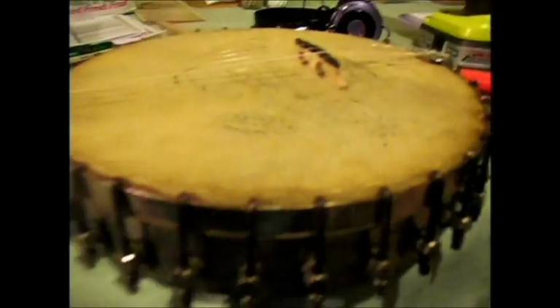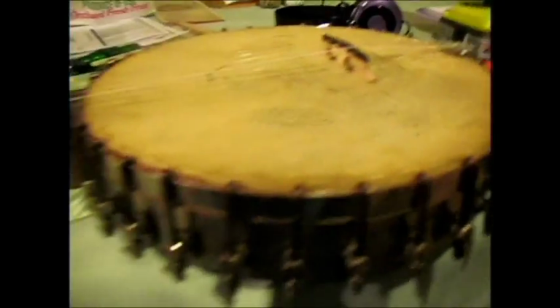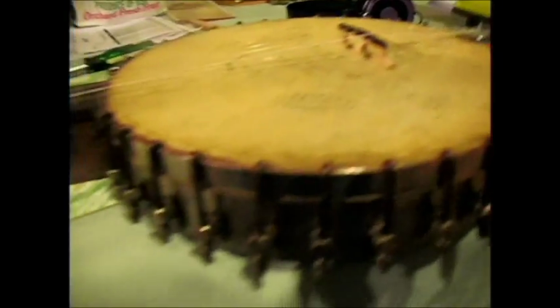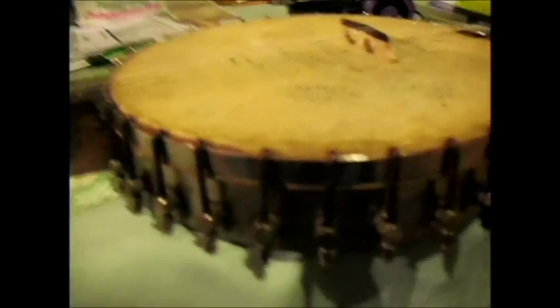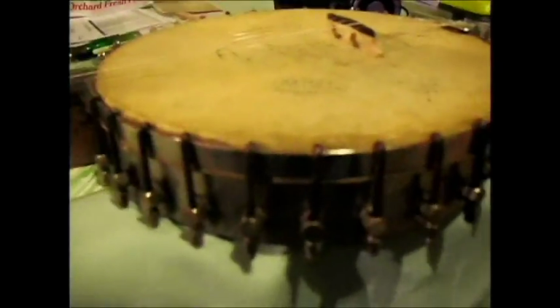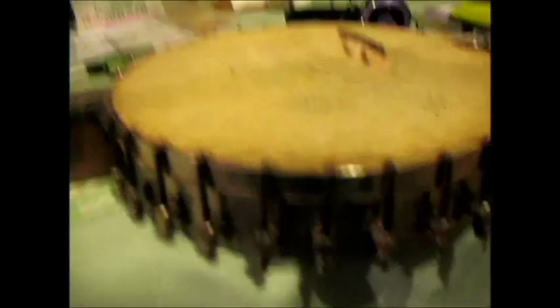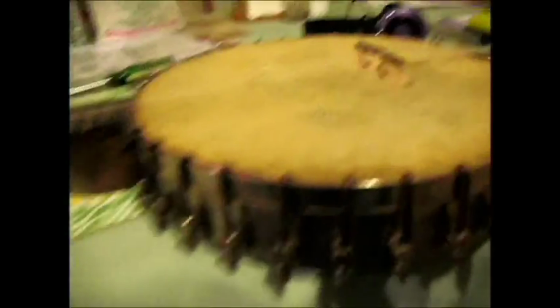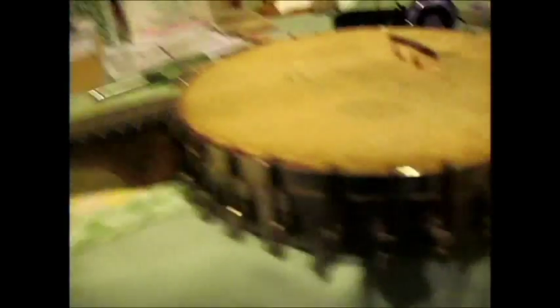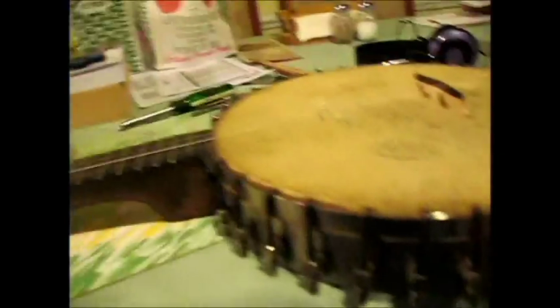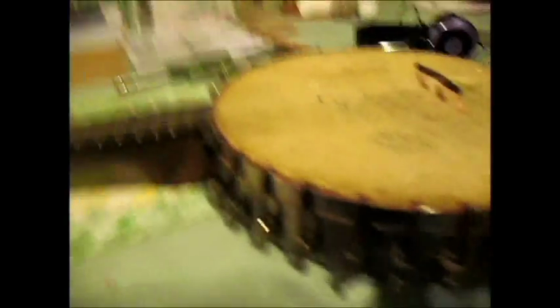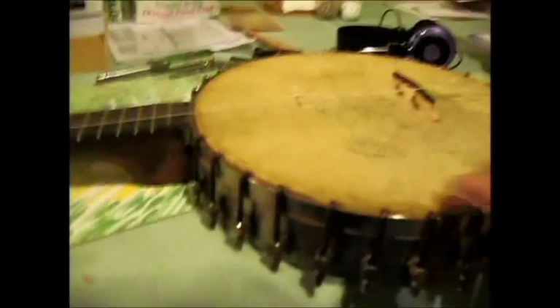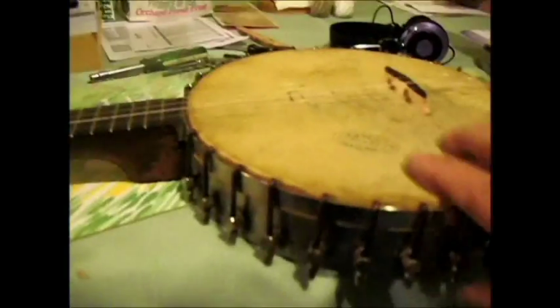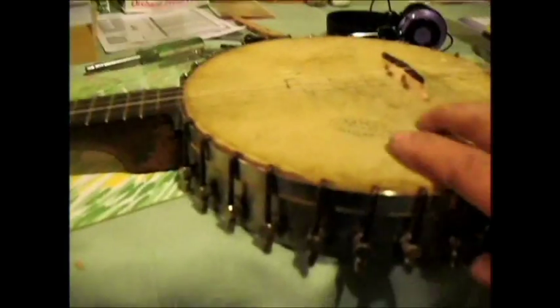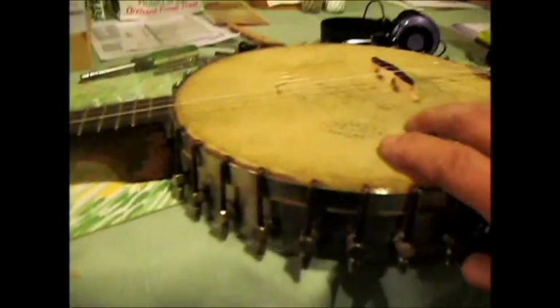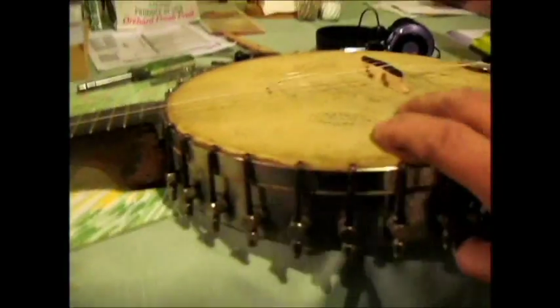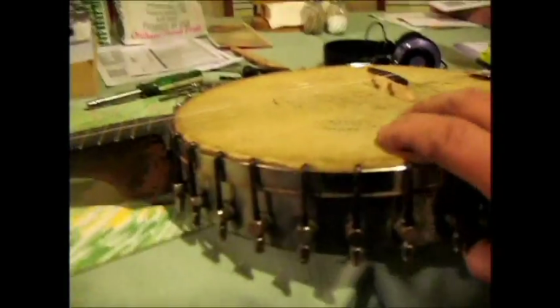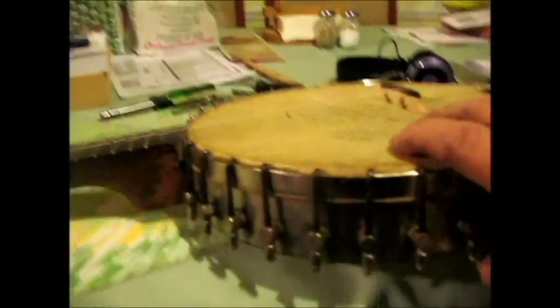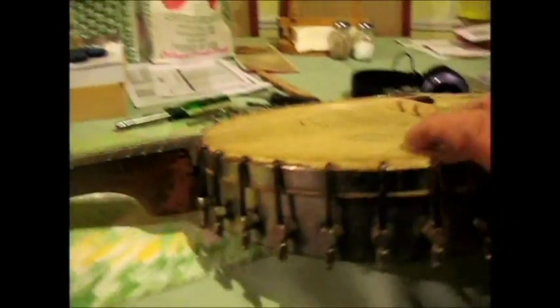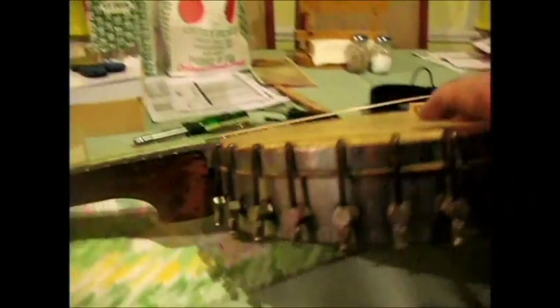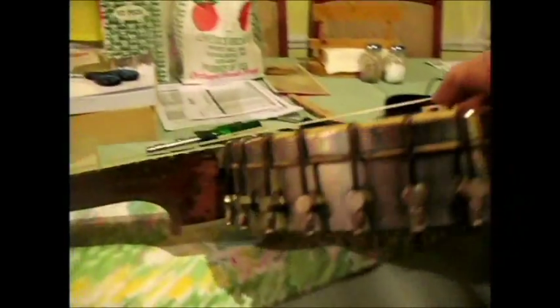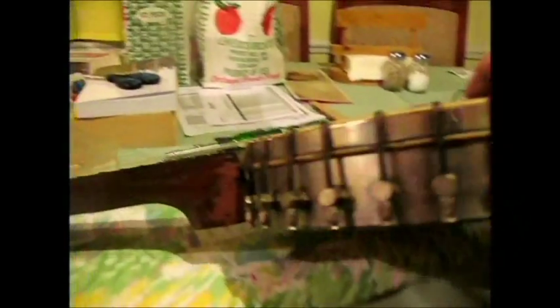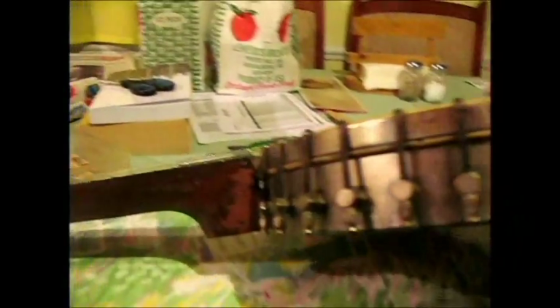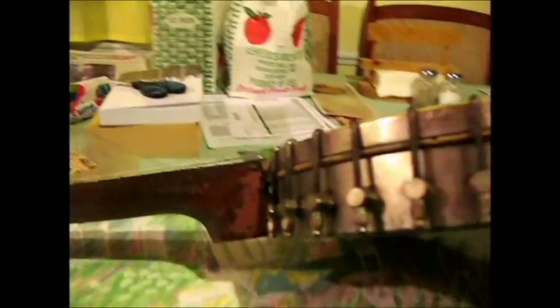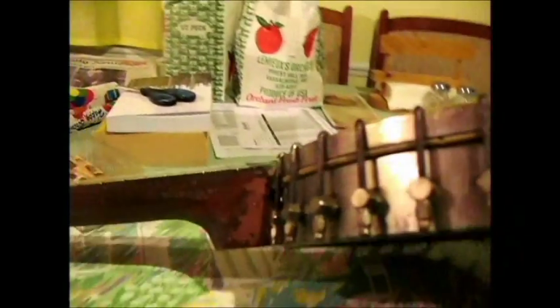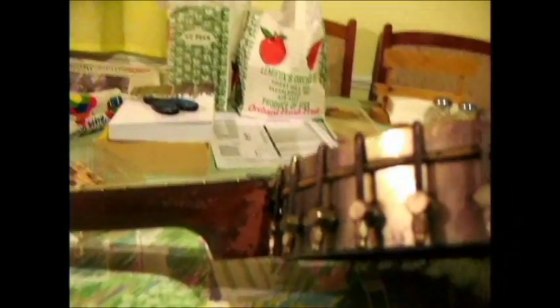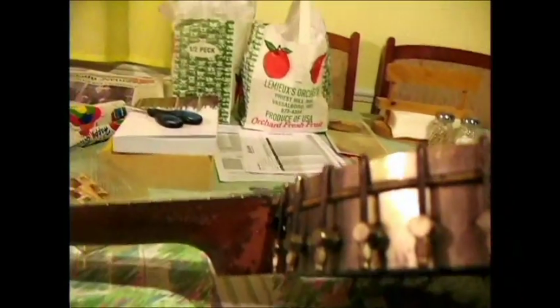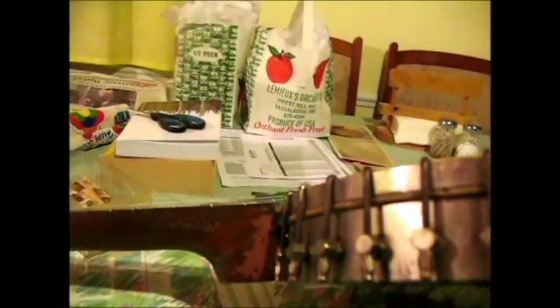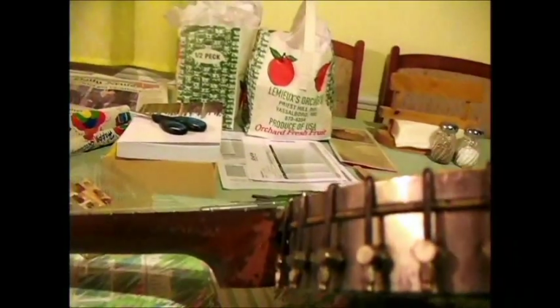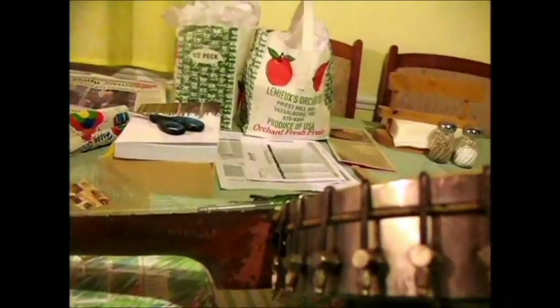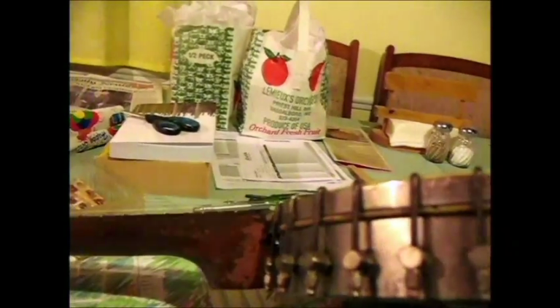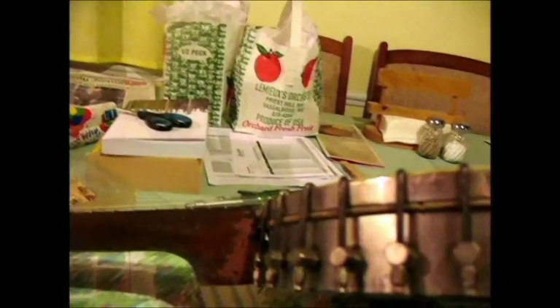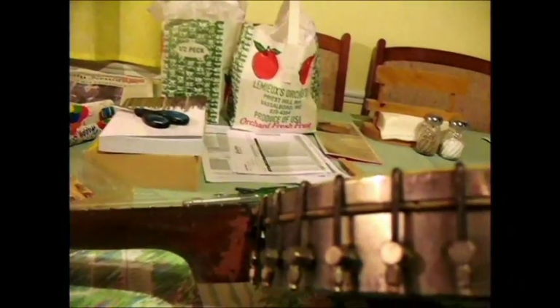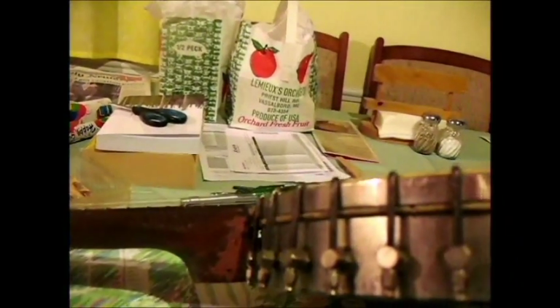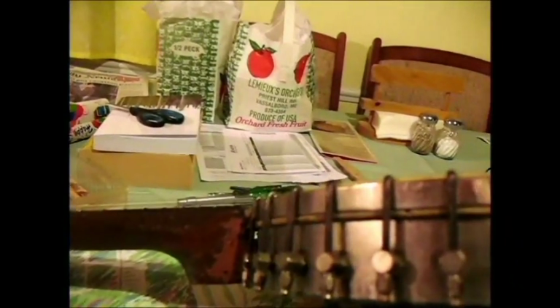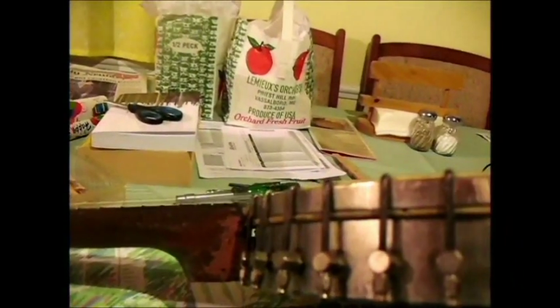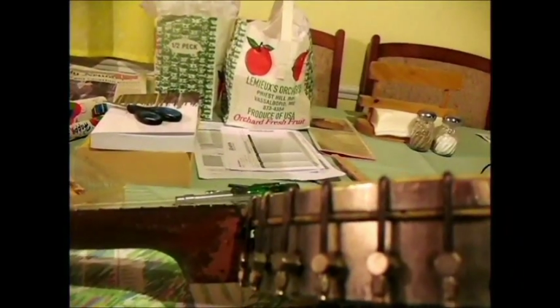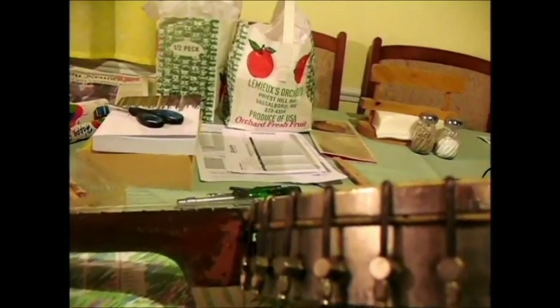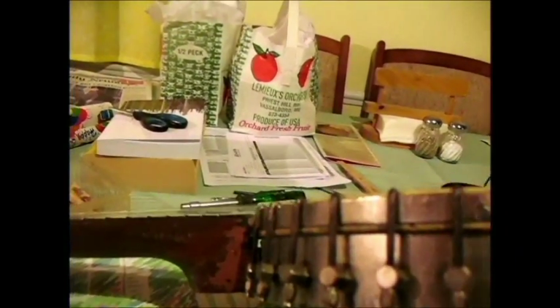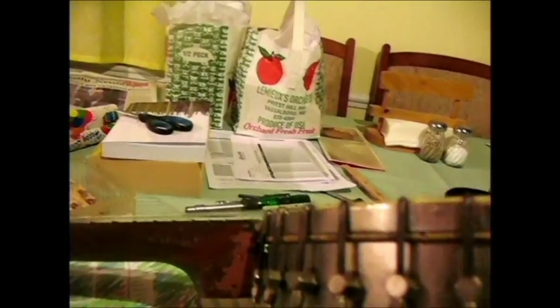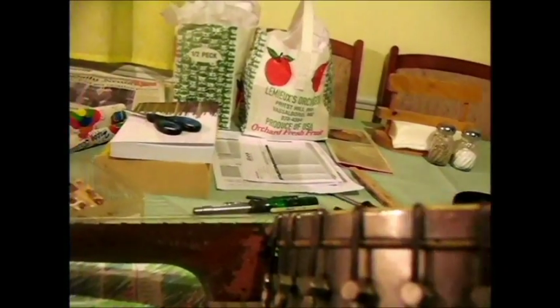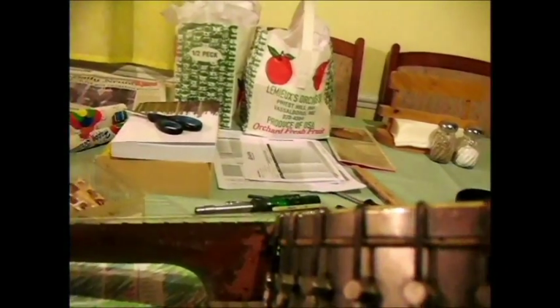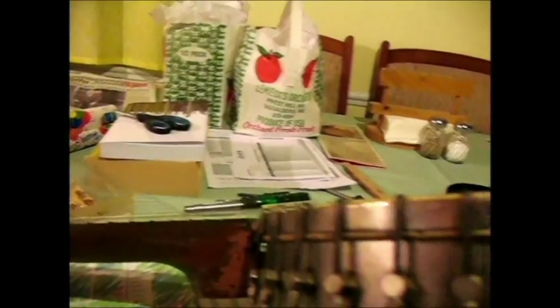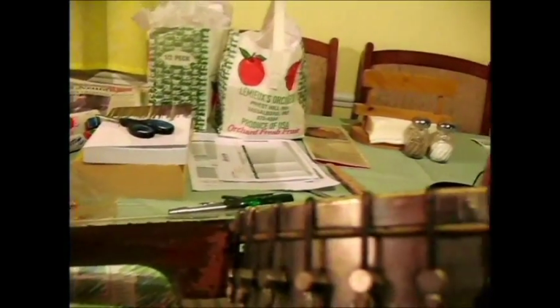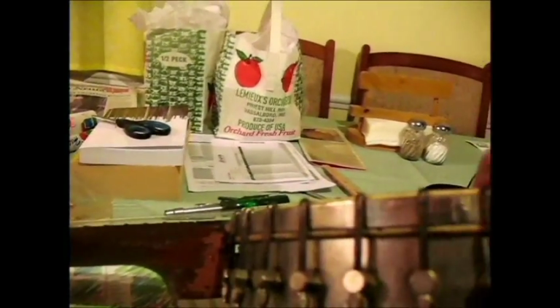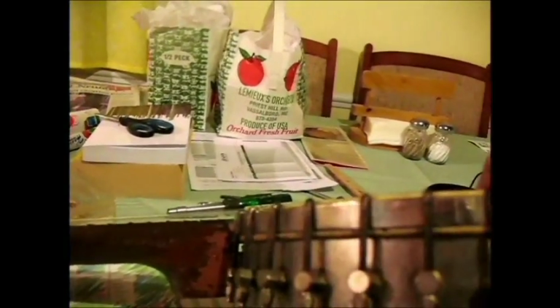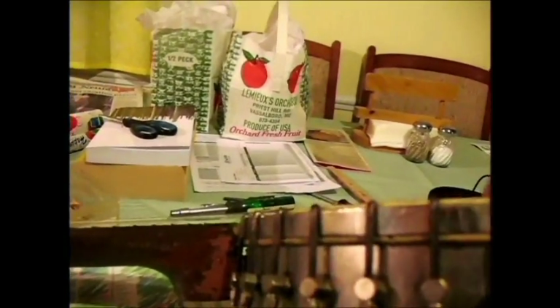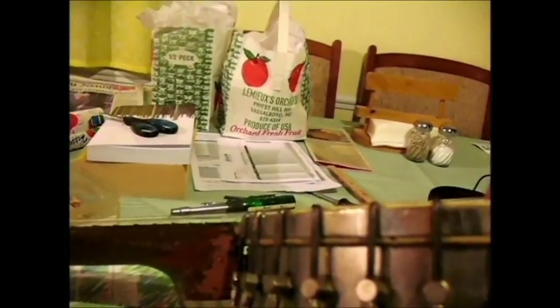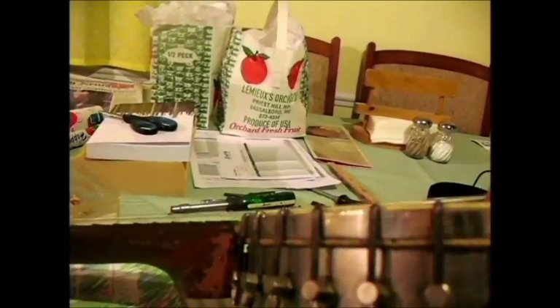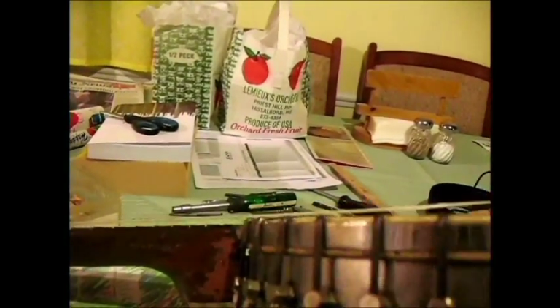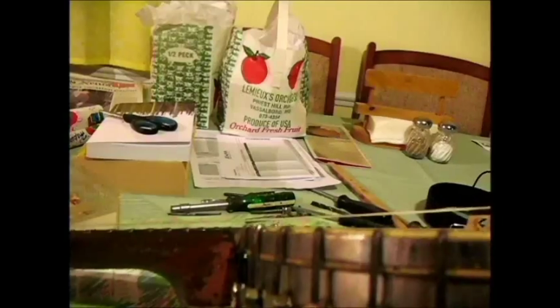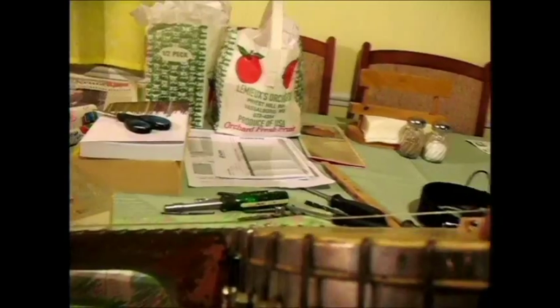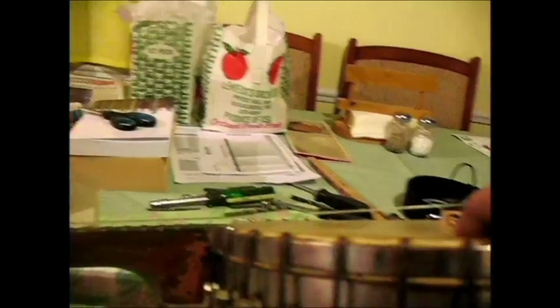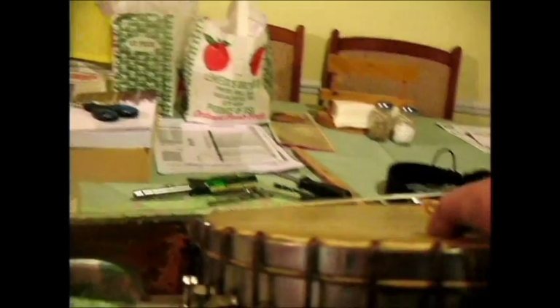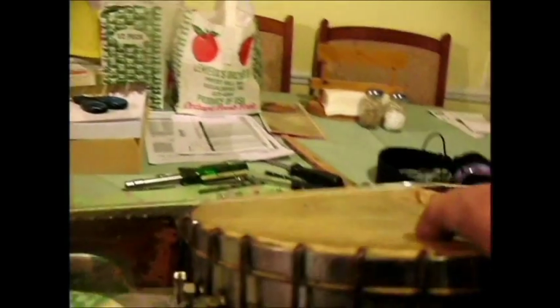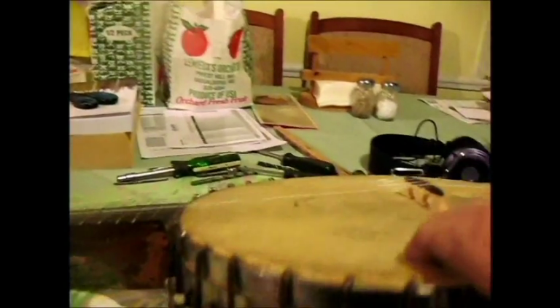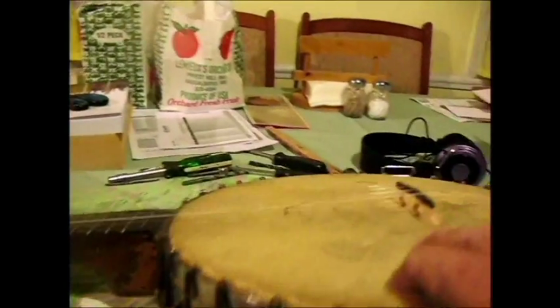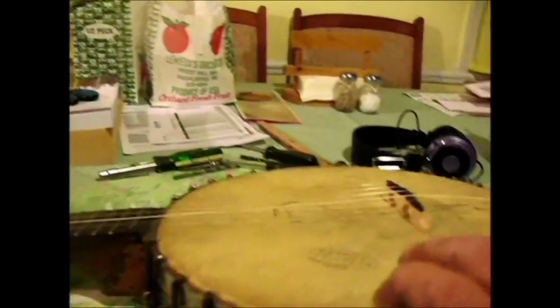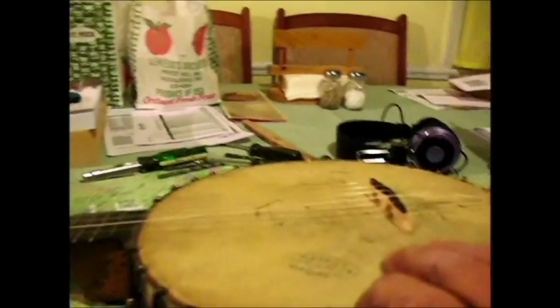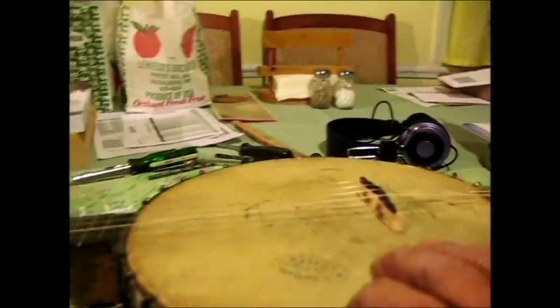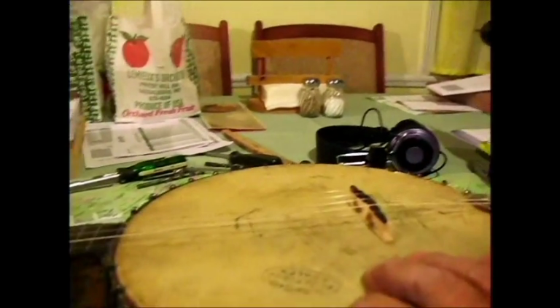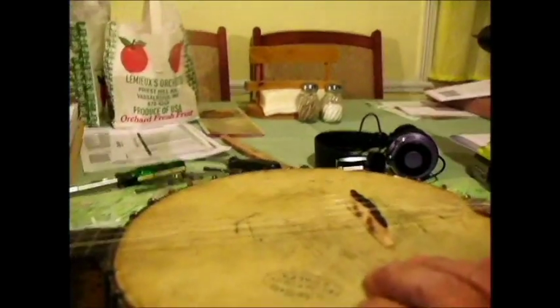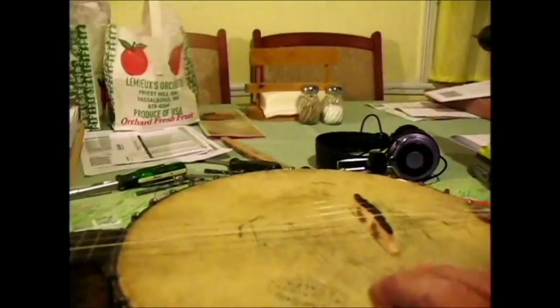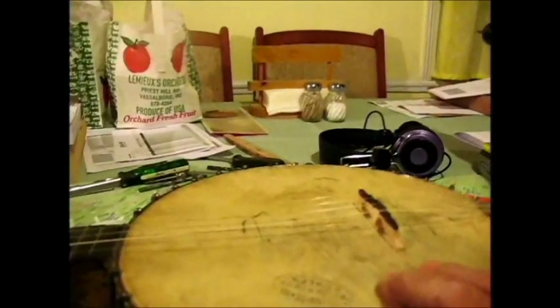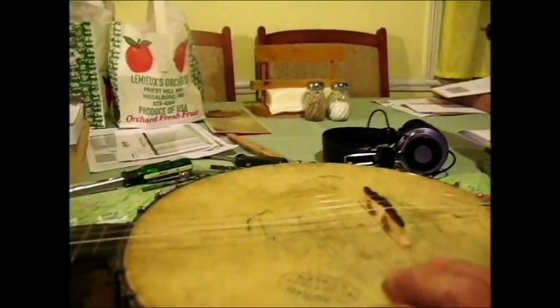By the way, one of the things I'm looking at here is getting the string height about right, and that looks pretty good so far. Let's see how that goes.